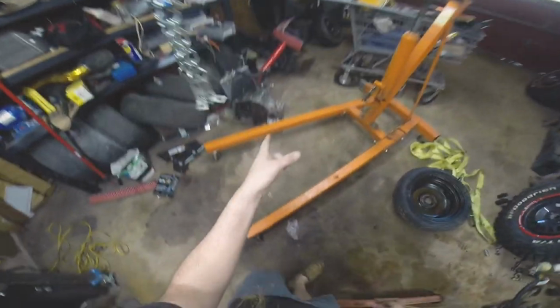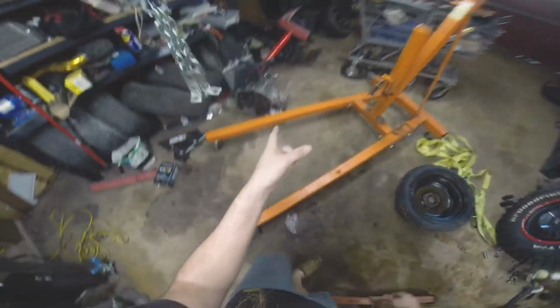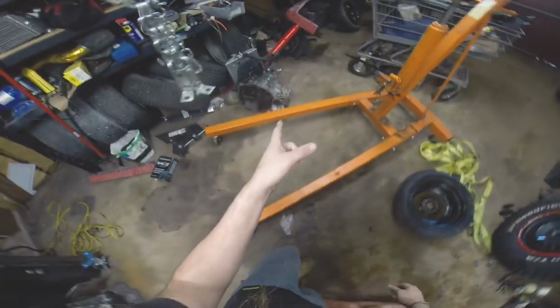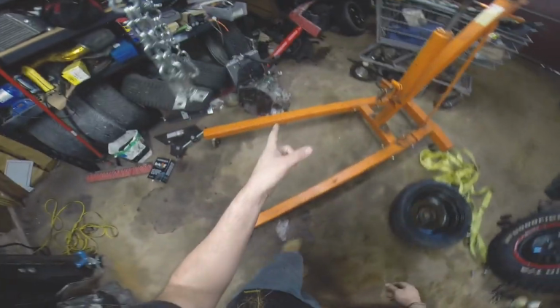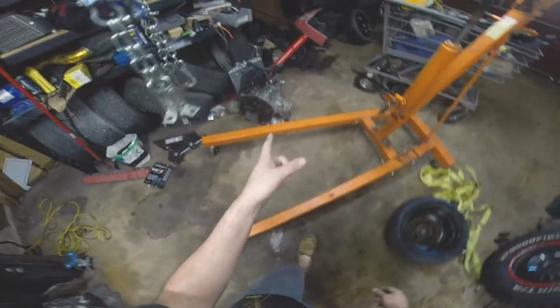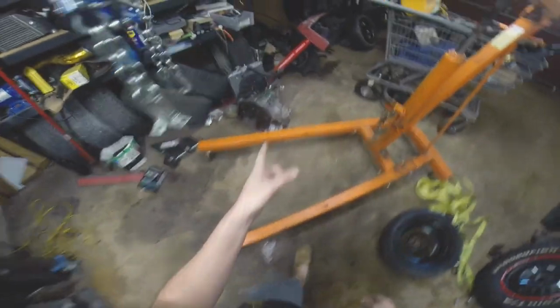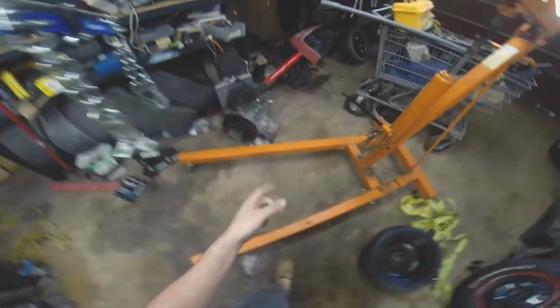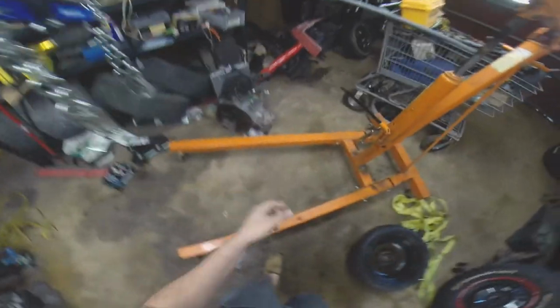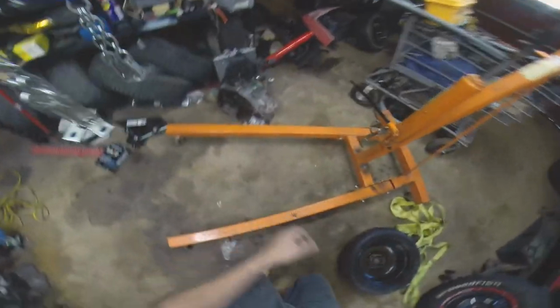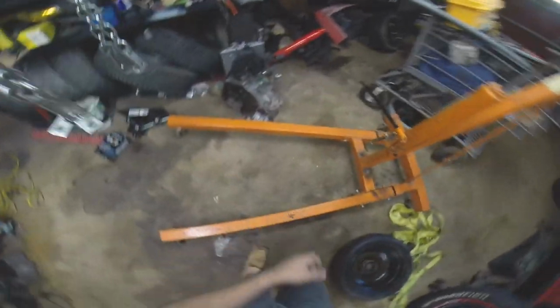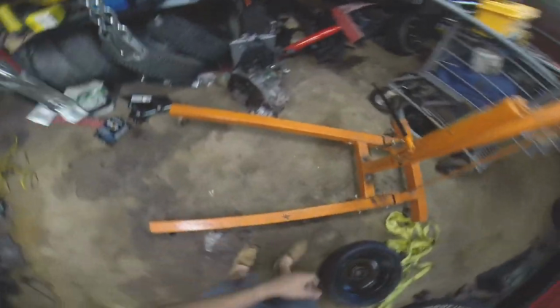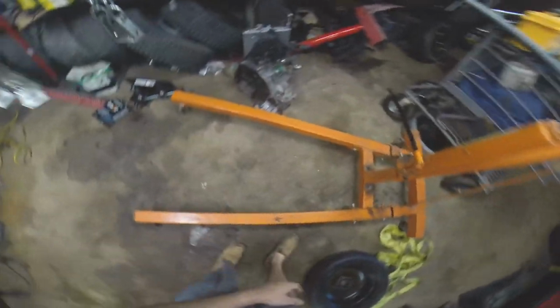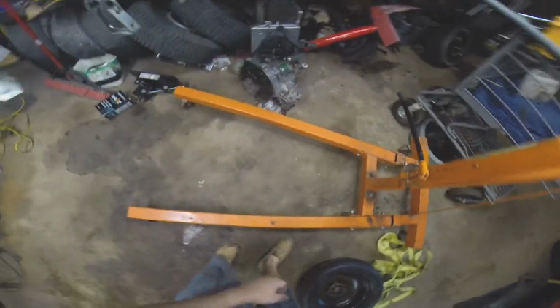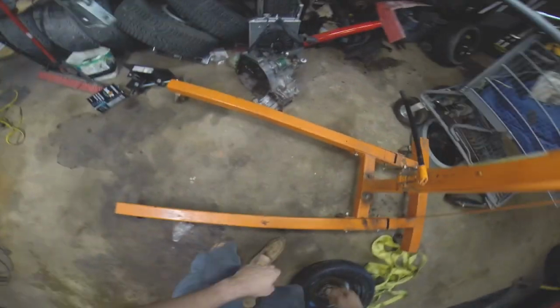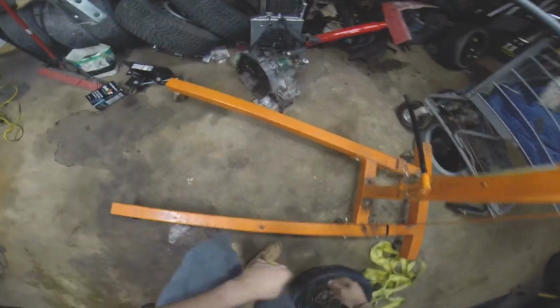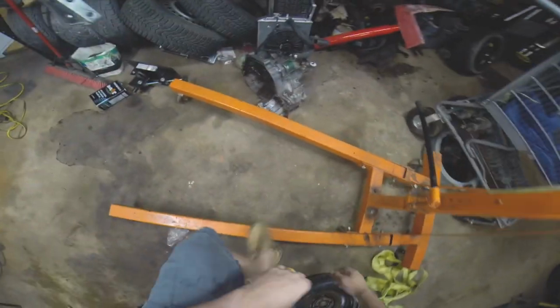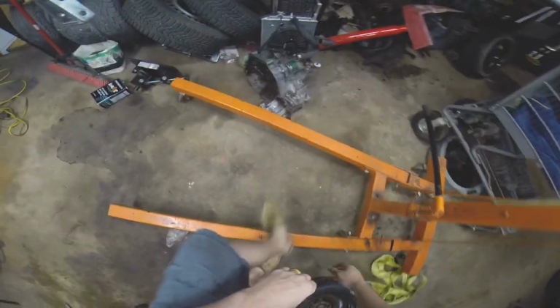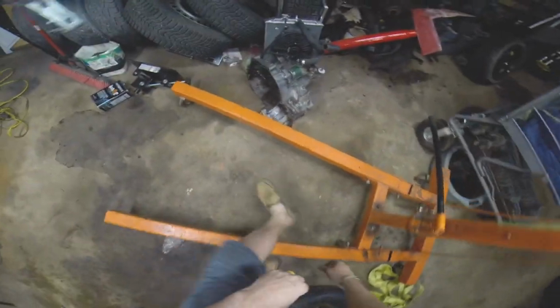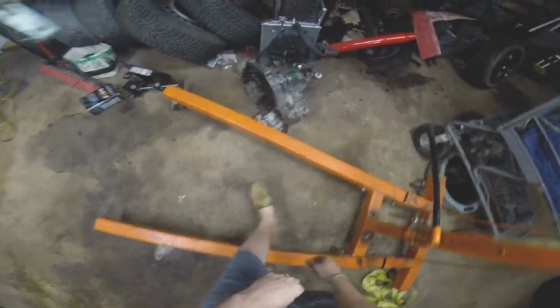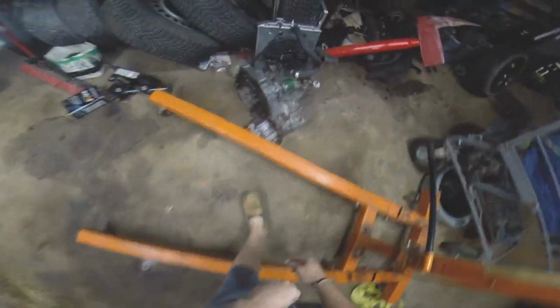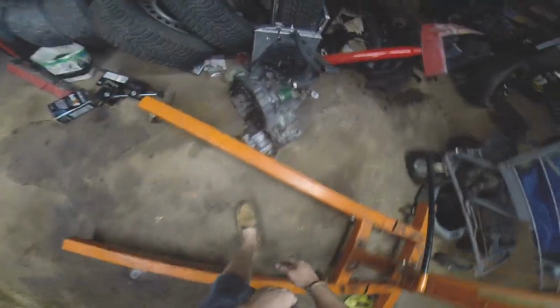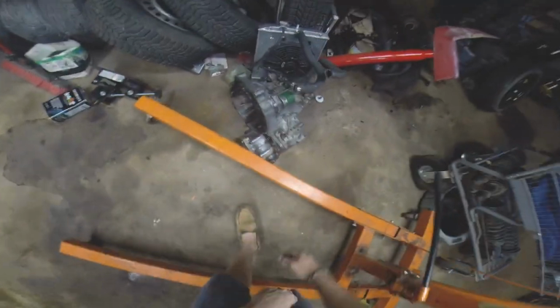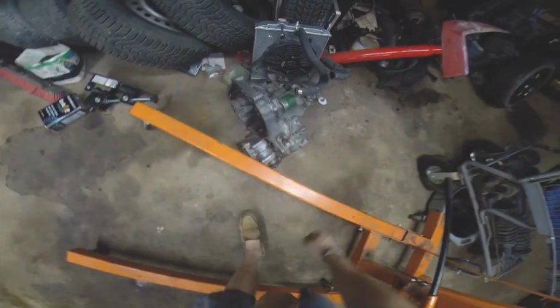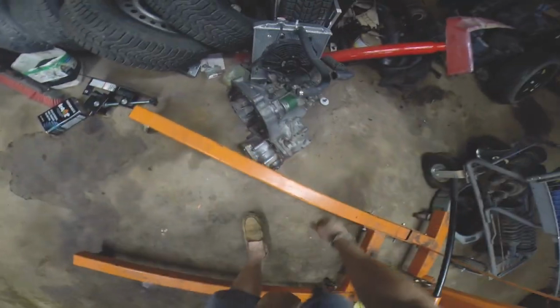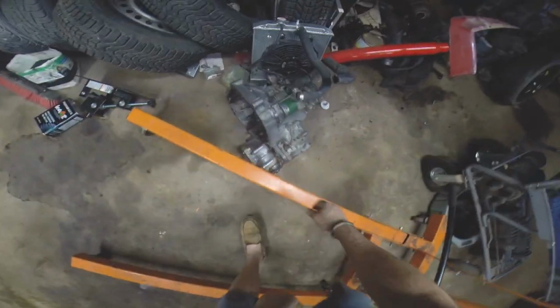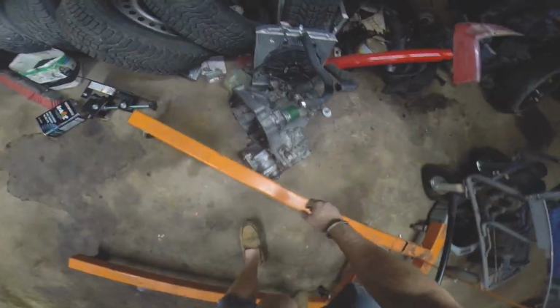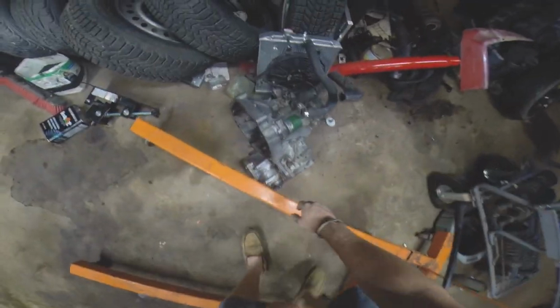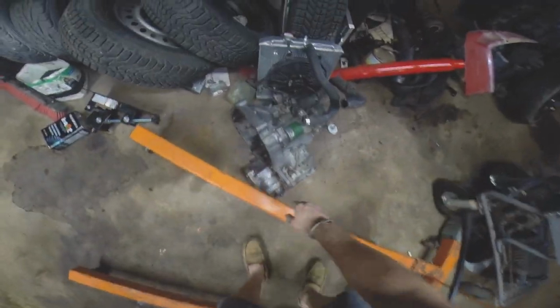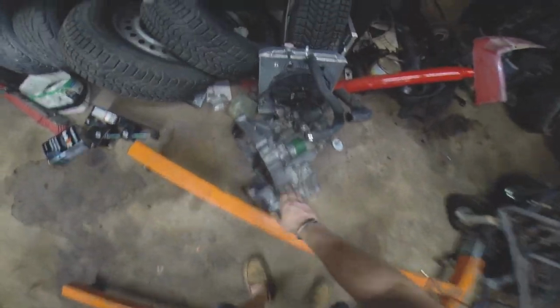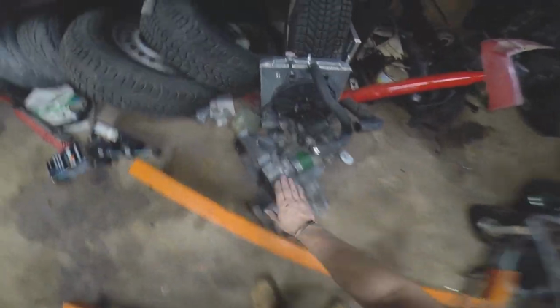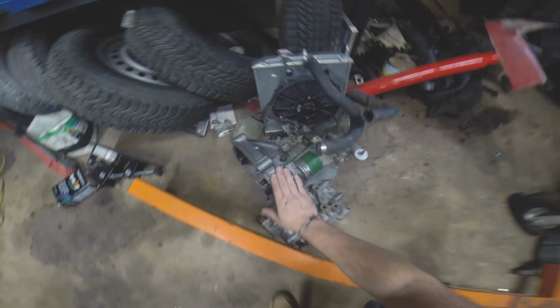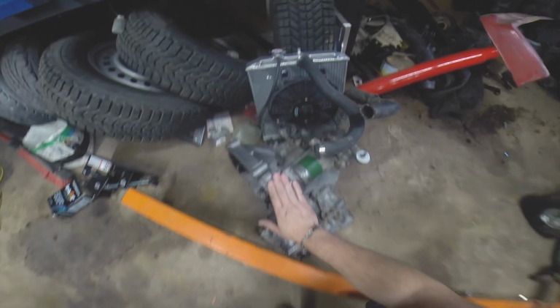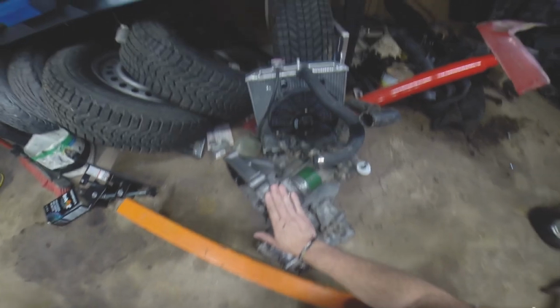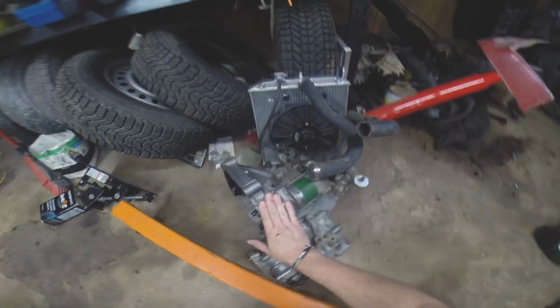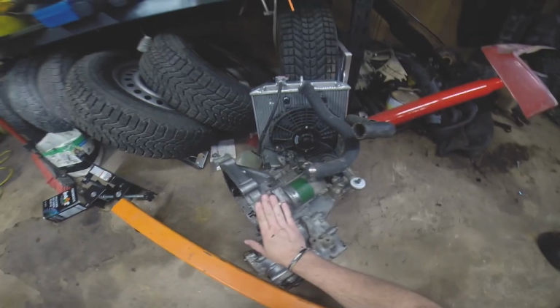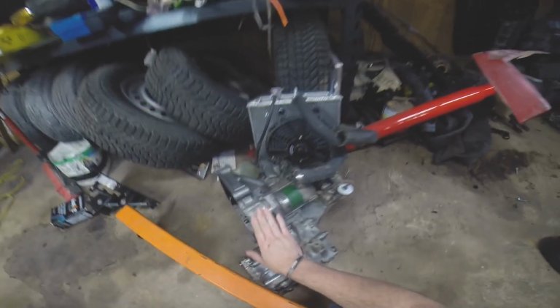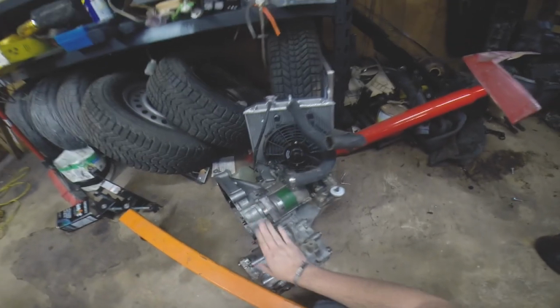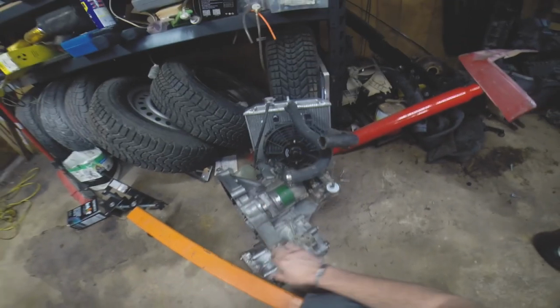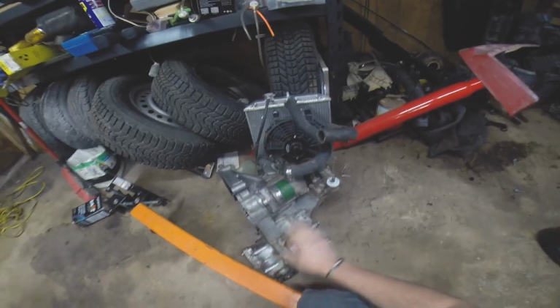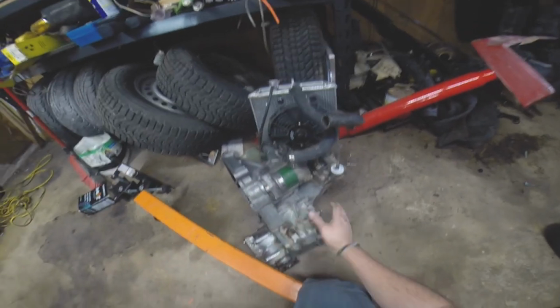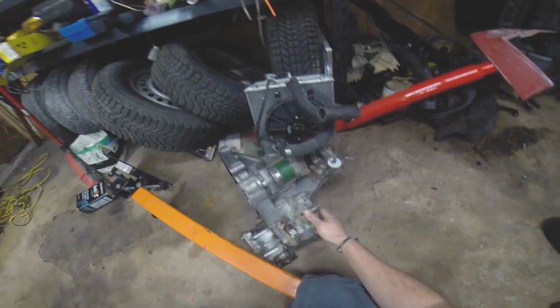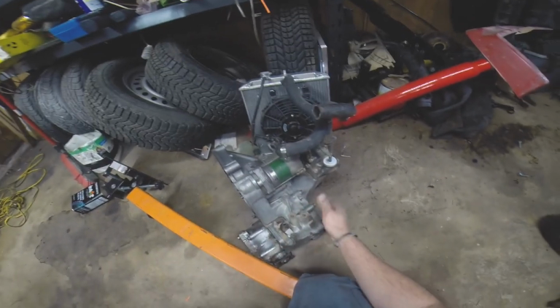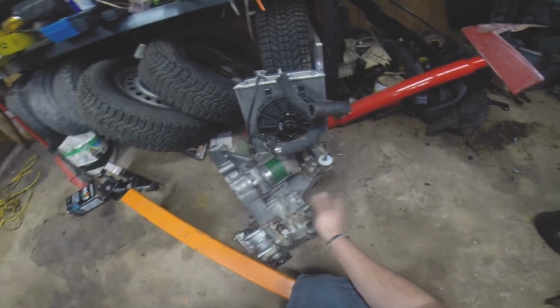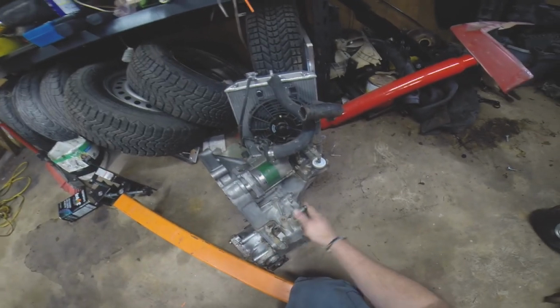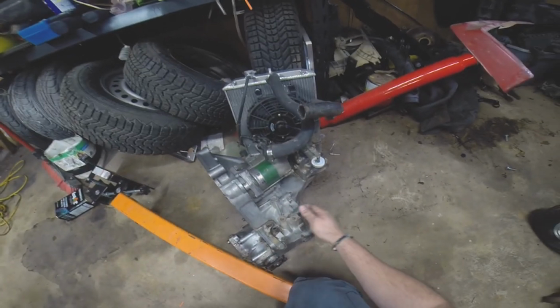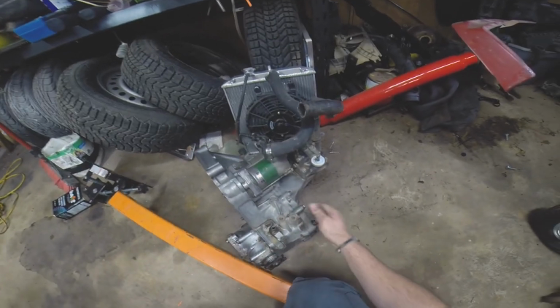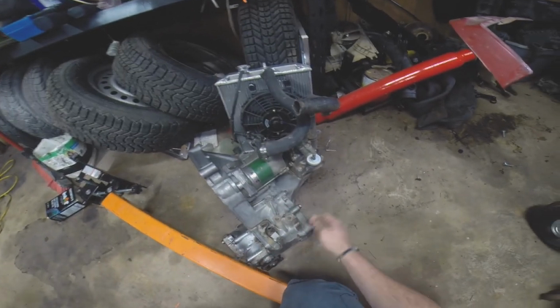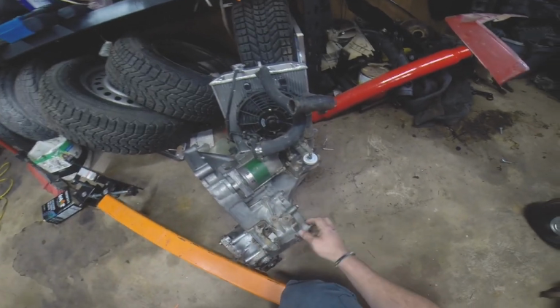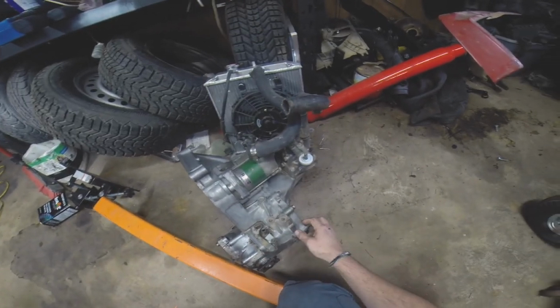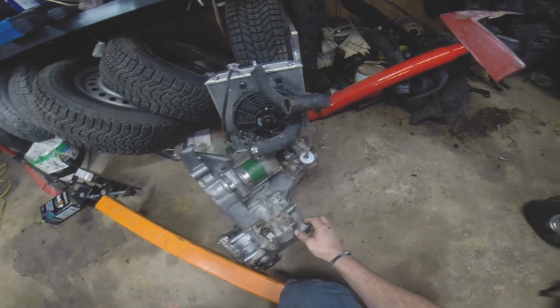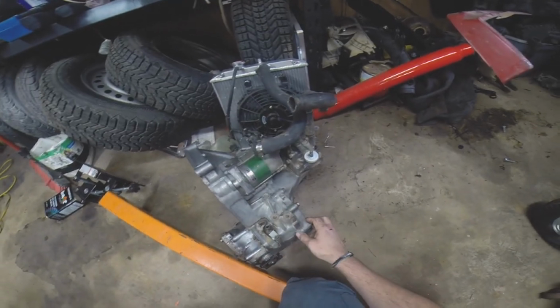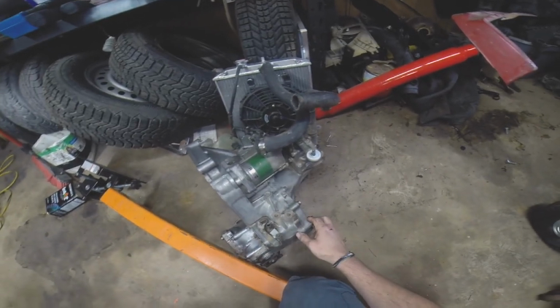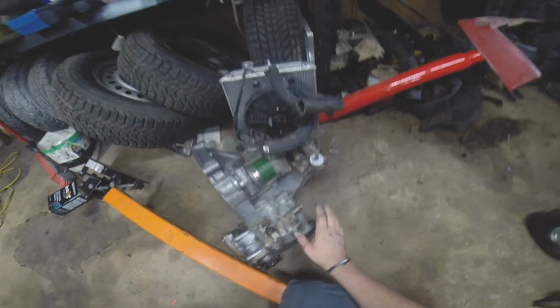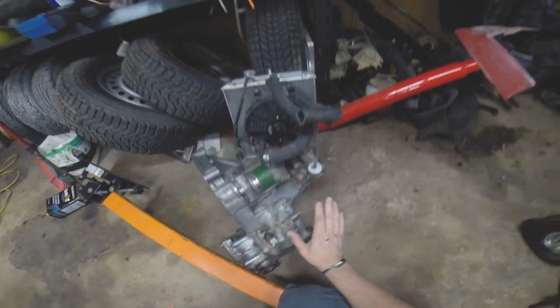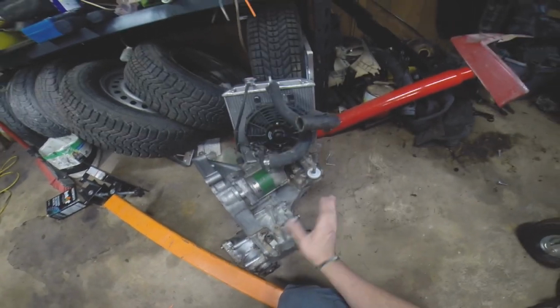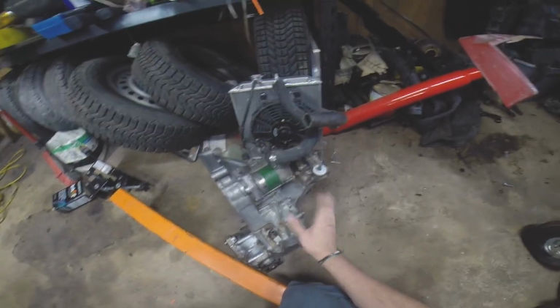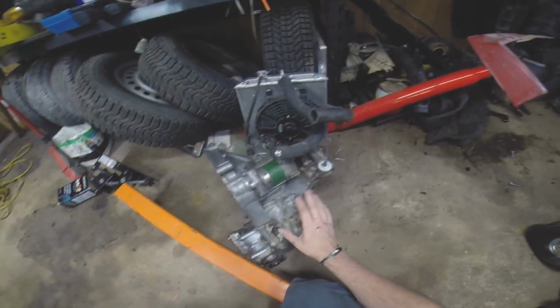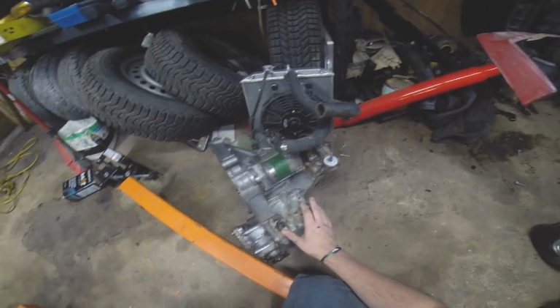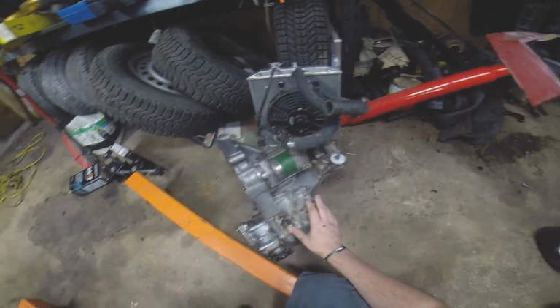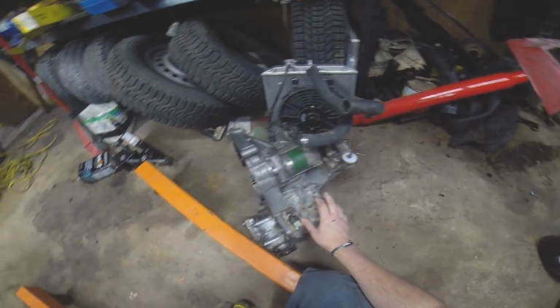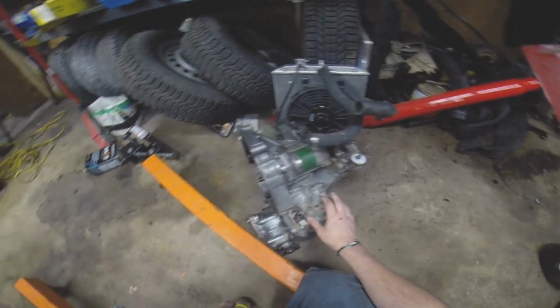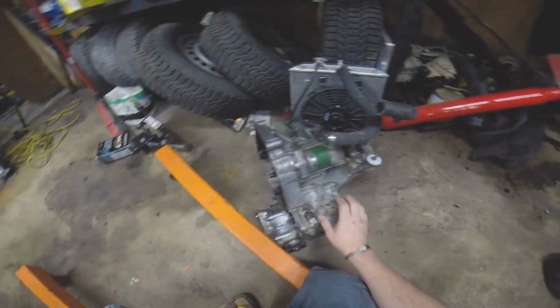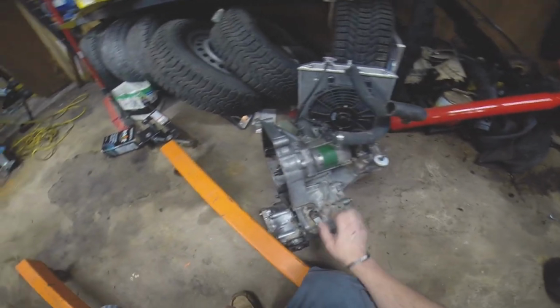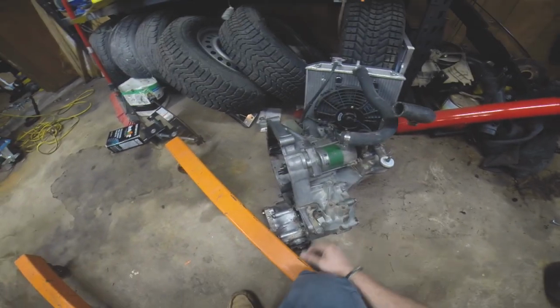The transmission — I scrubbed it up pretty good. You can see it actually looks pretty good. The casing looks a lot better. It's not as bad.